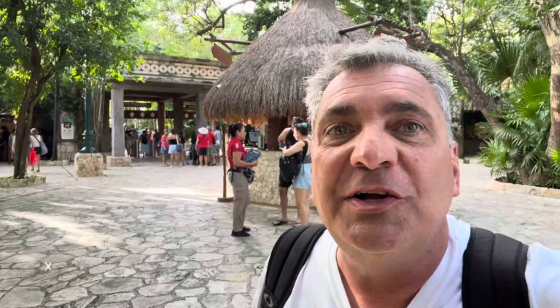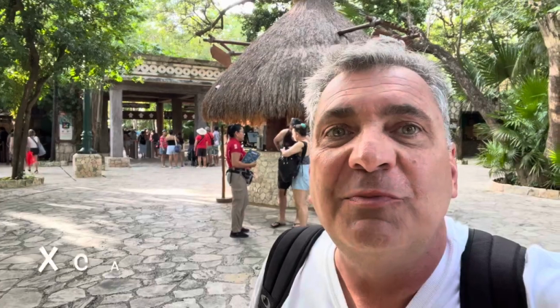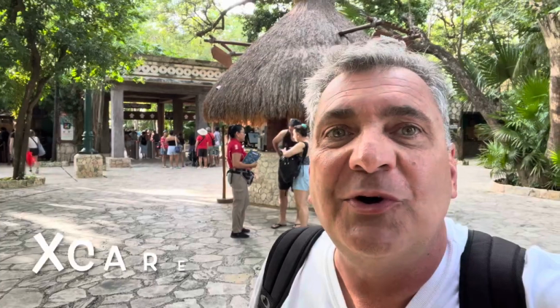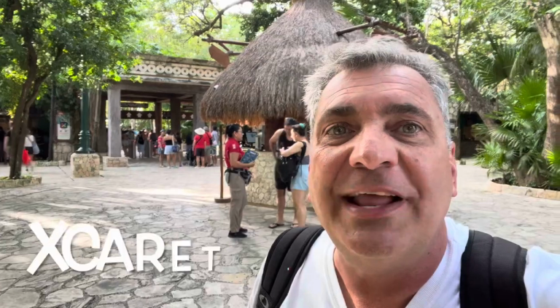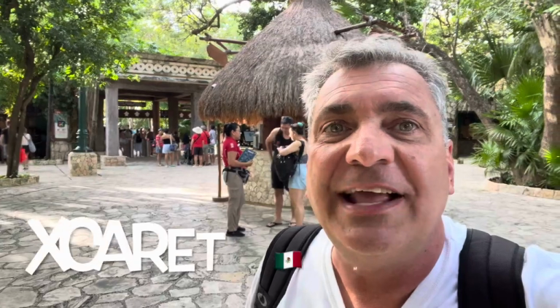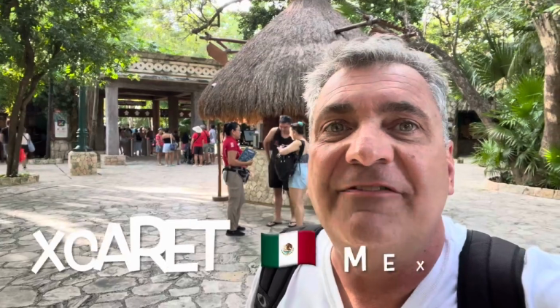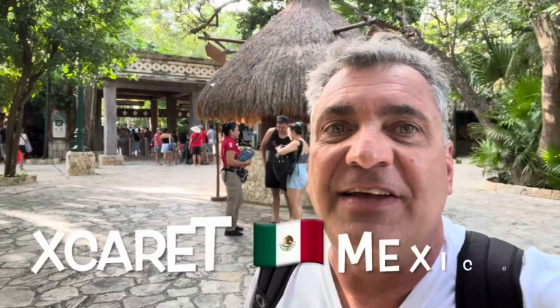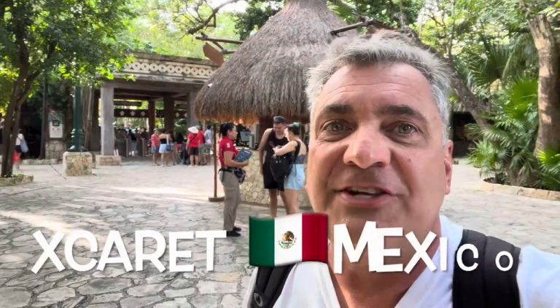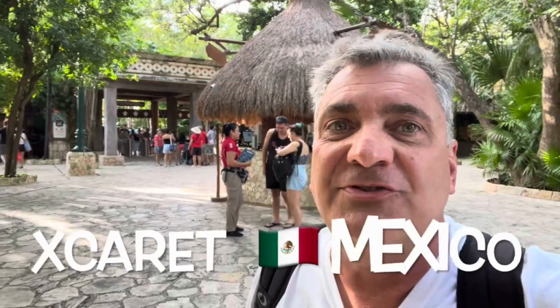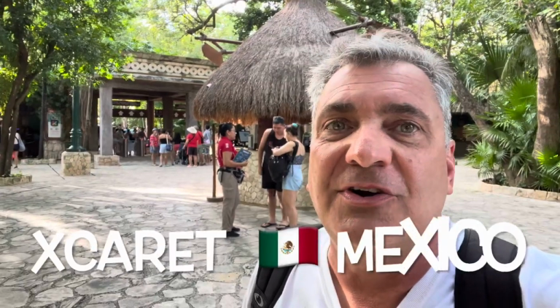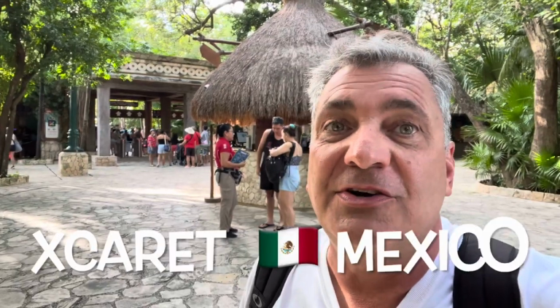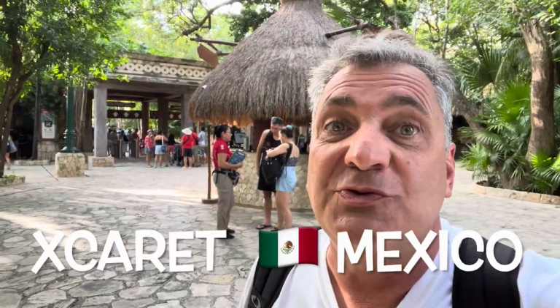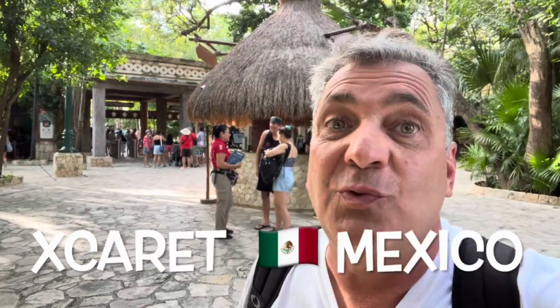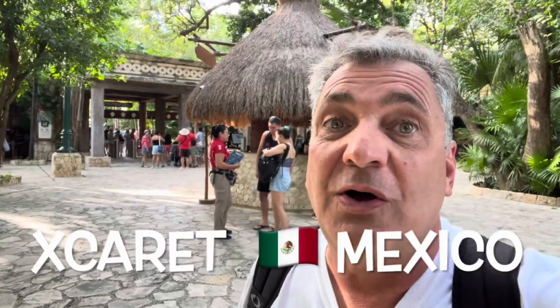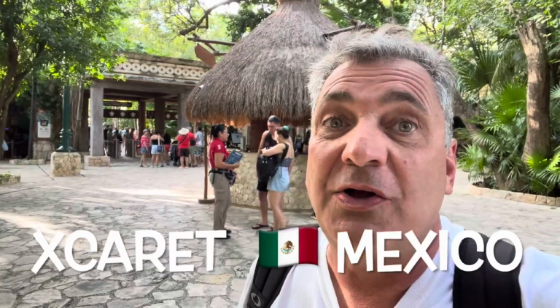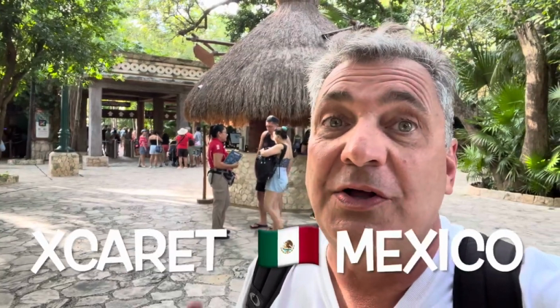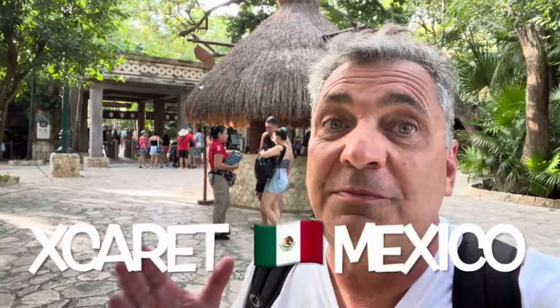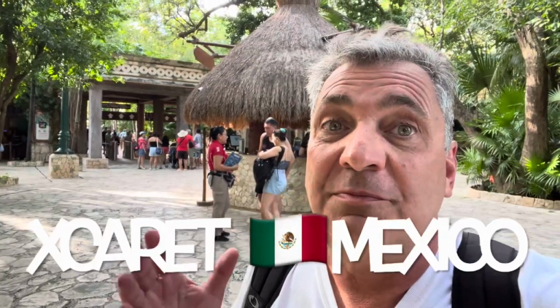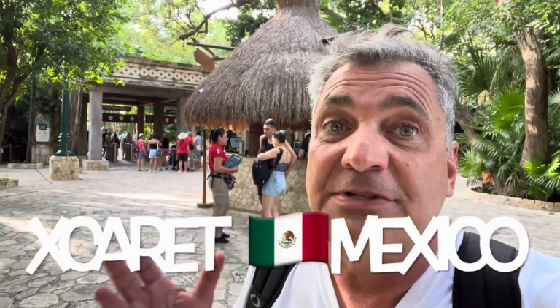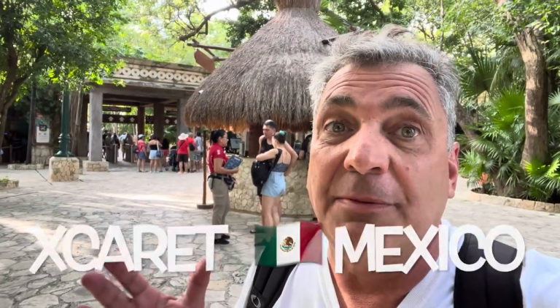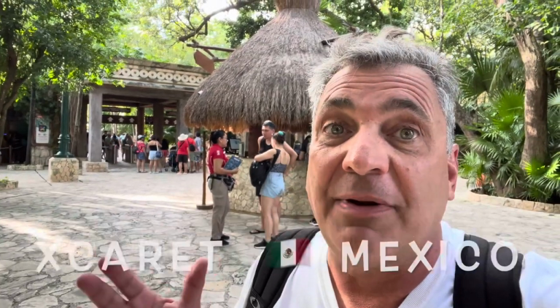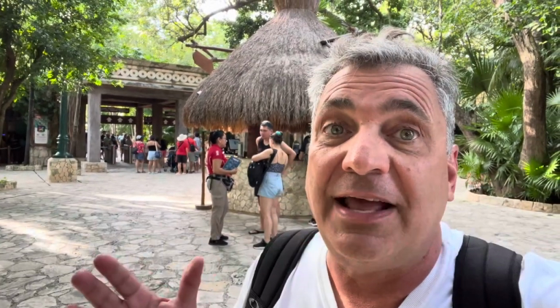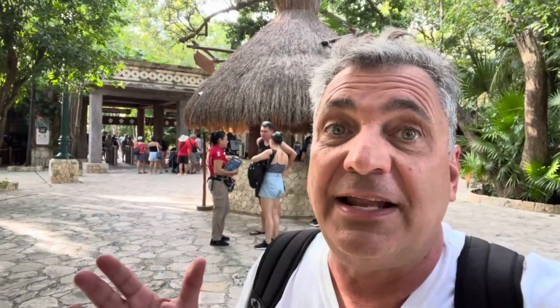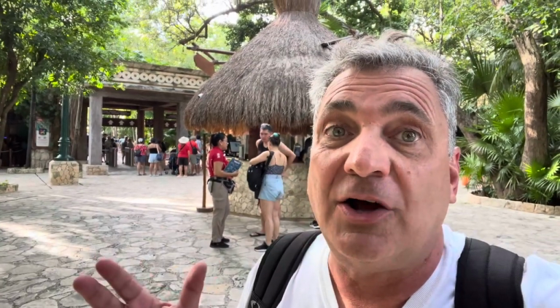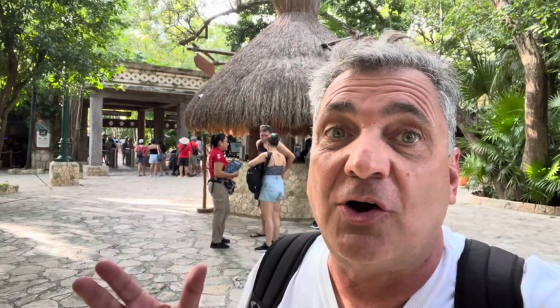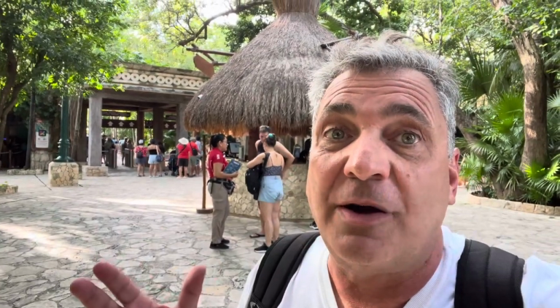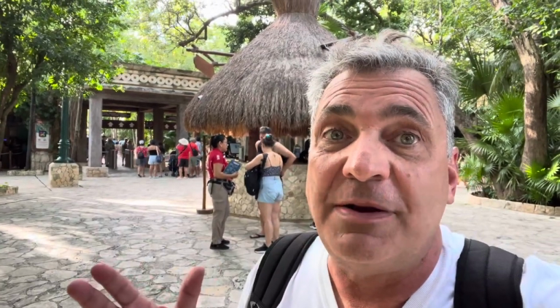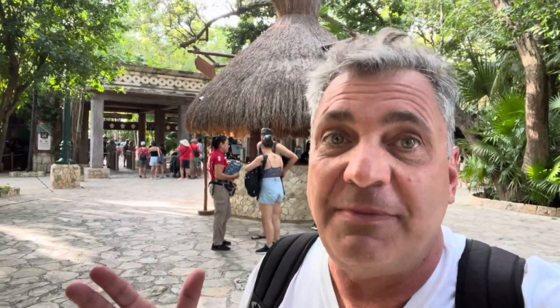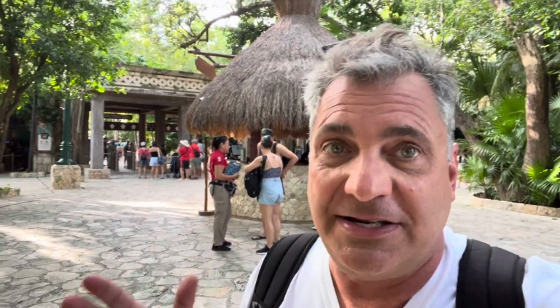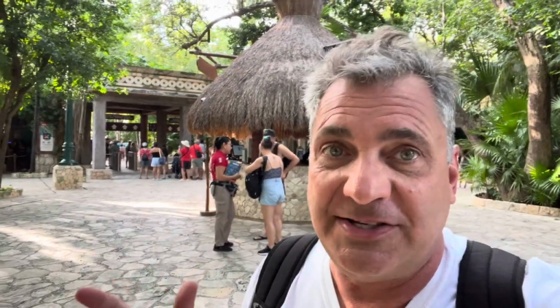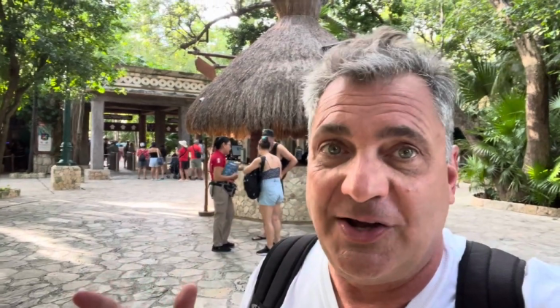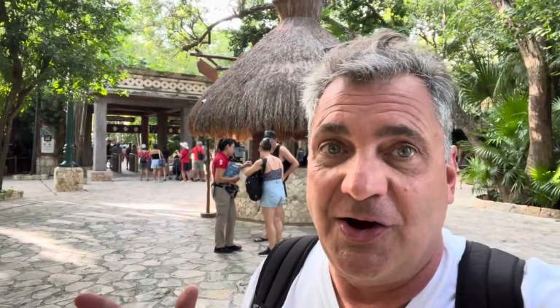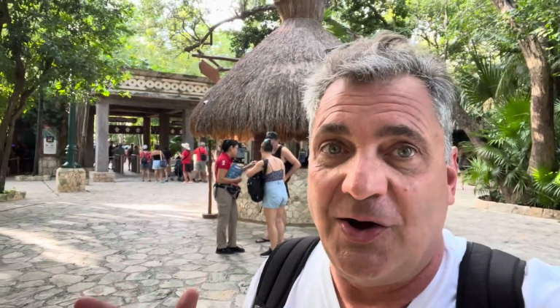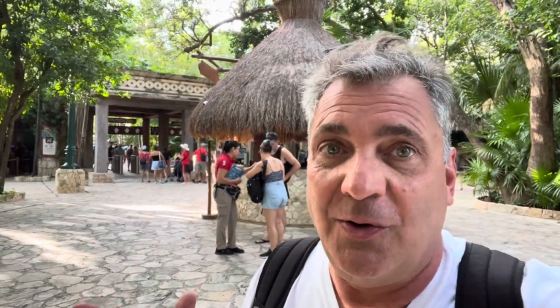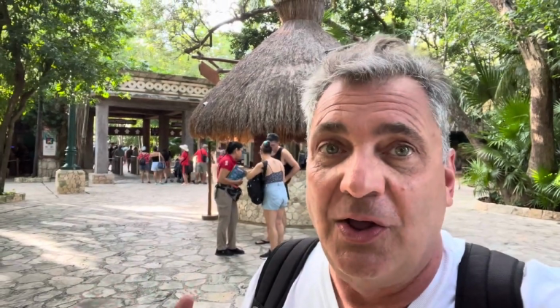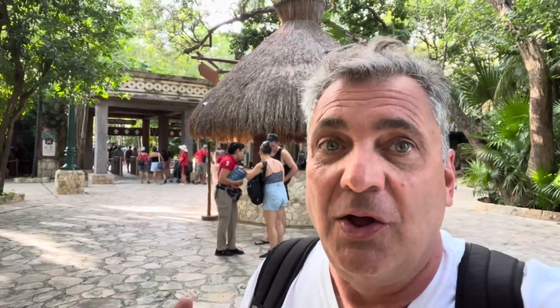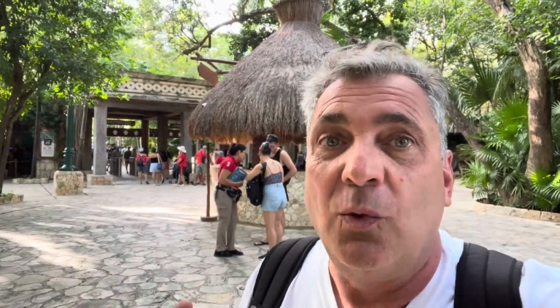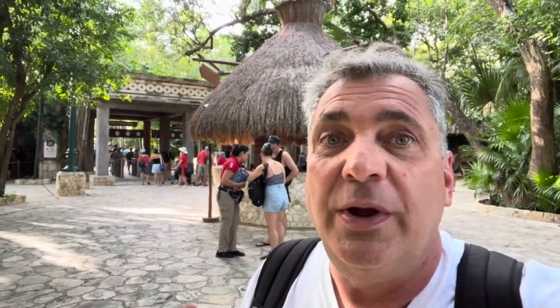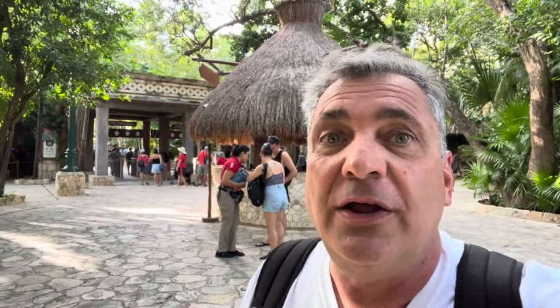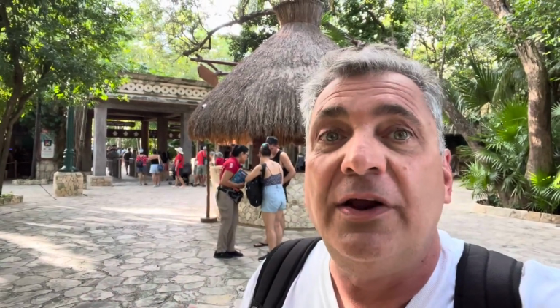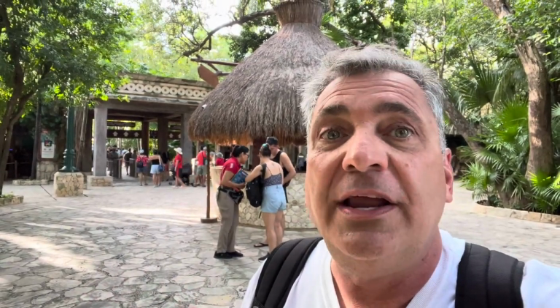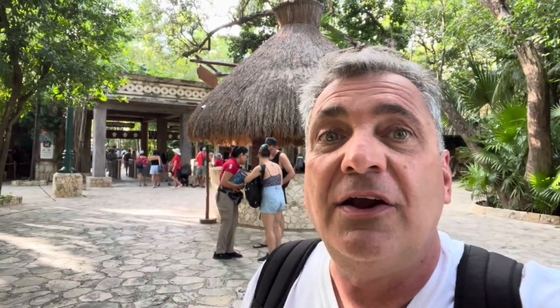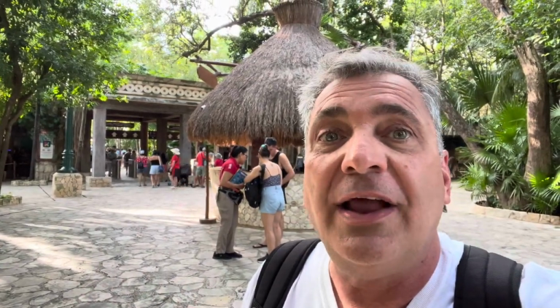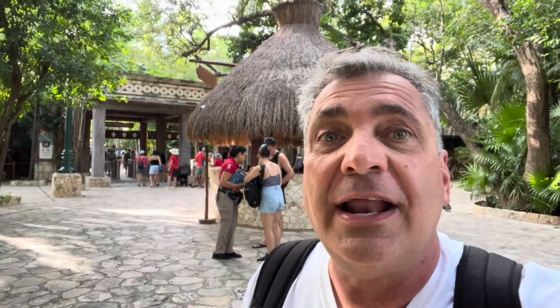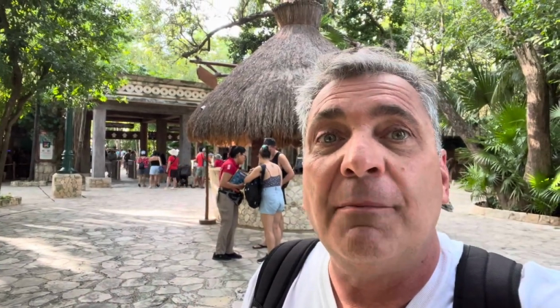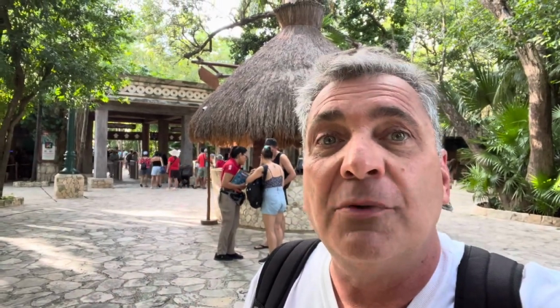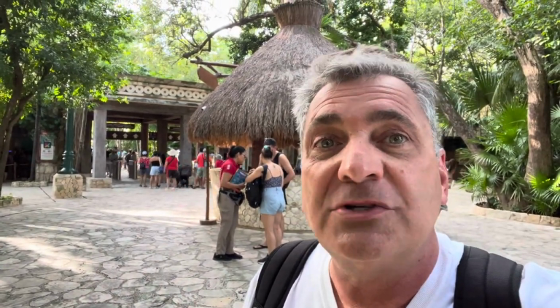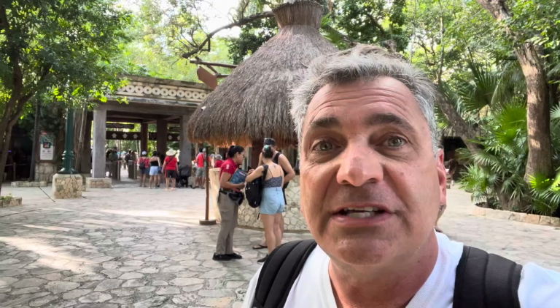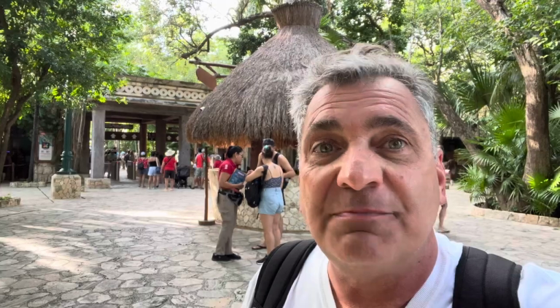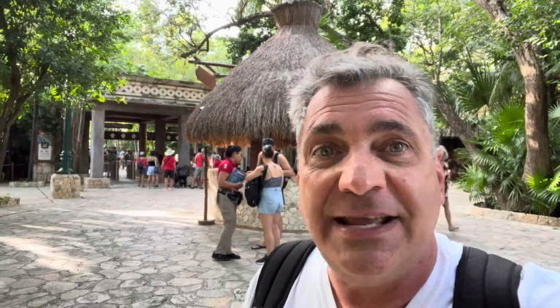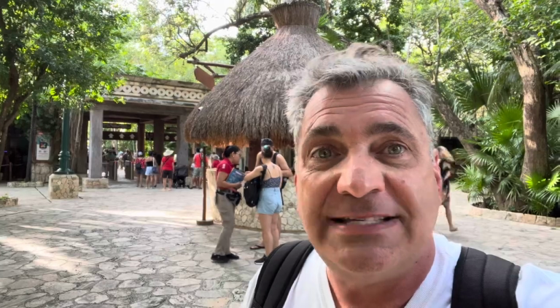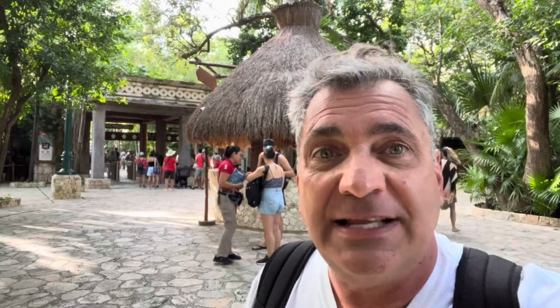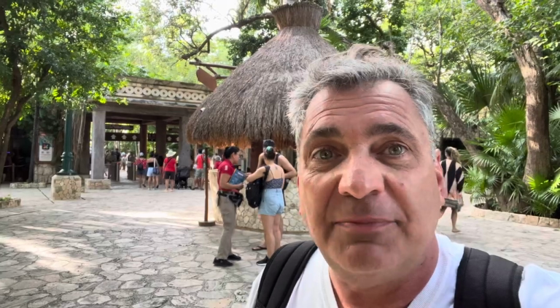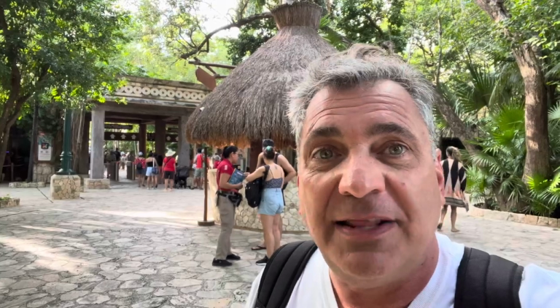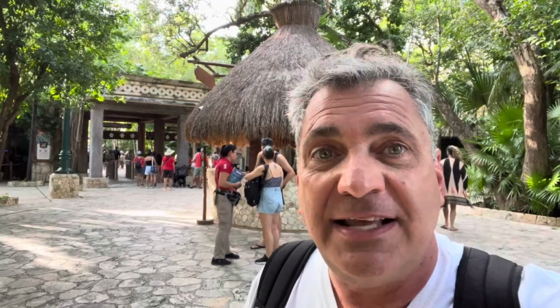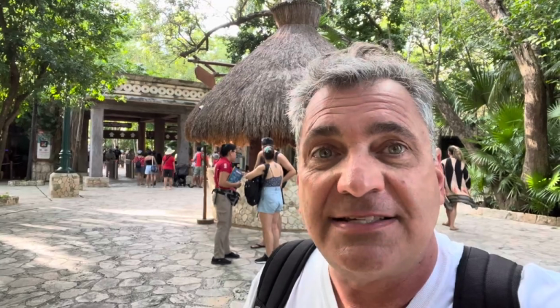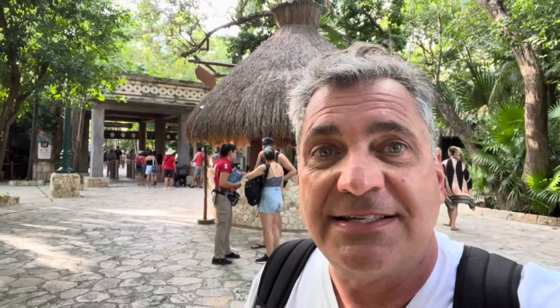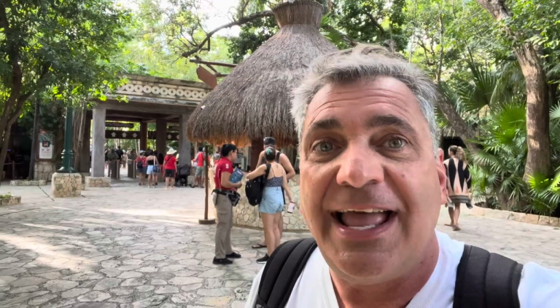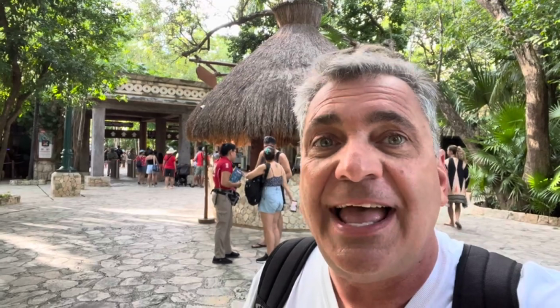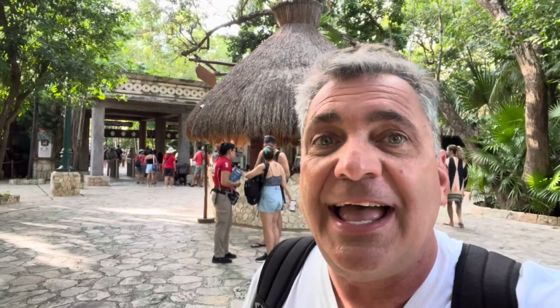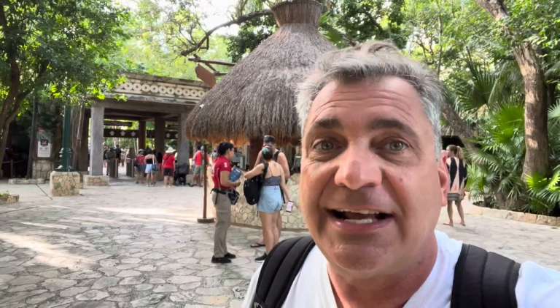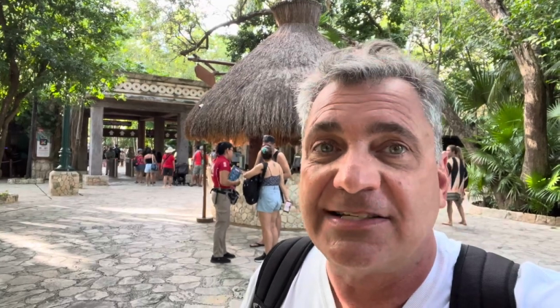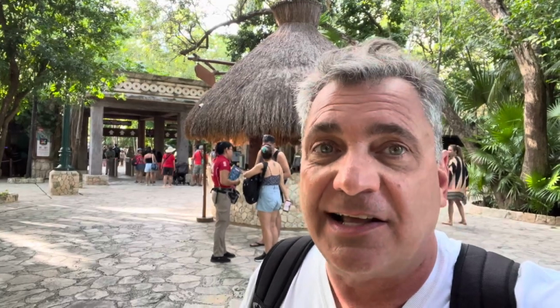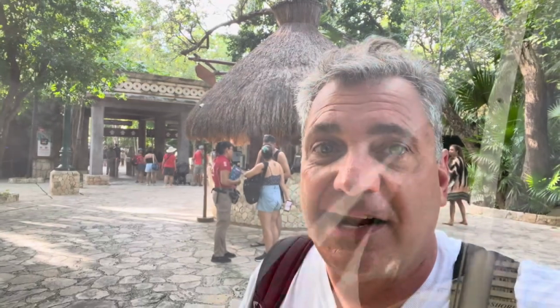Good morning adventurers. Welcome to Playa del Carmen, Mexico. We are here at a most amazing place, Xcaret.